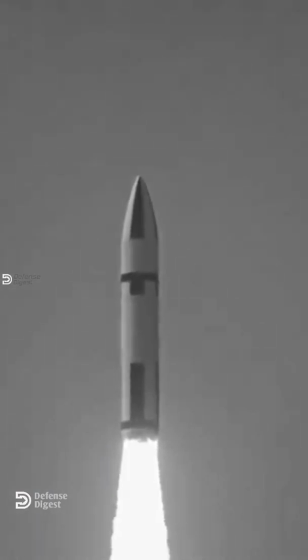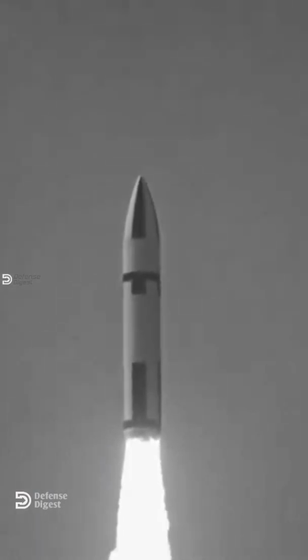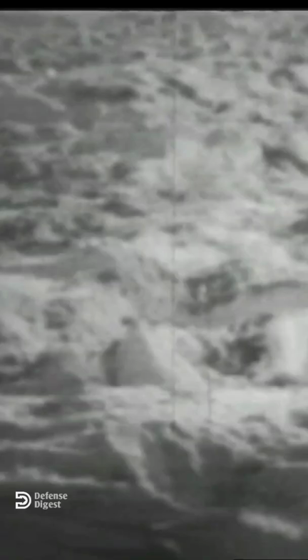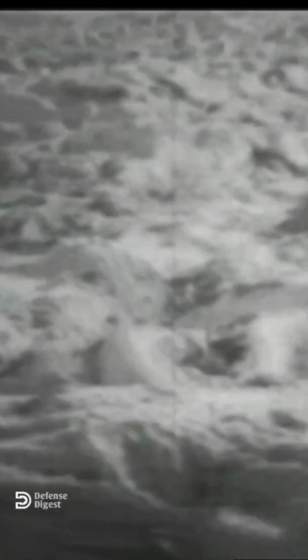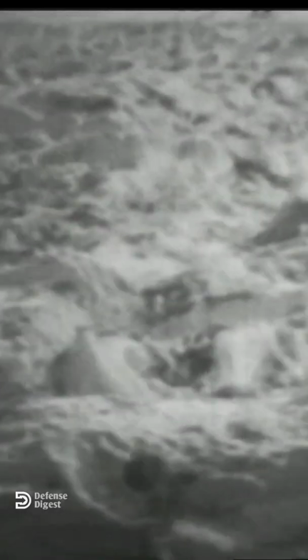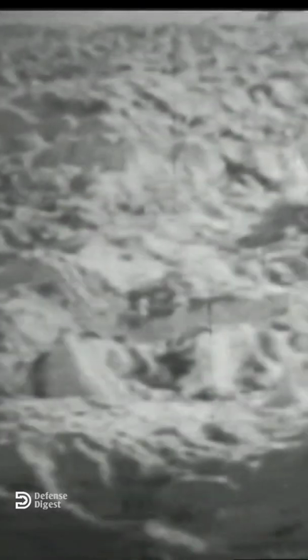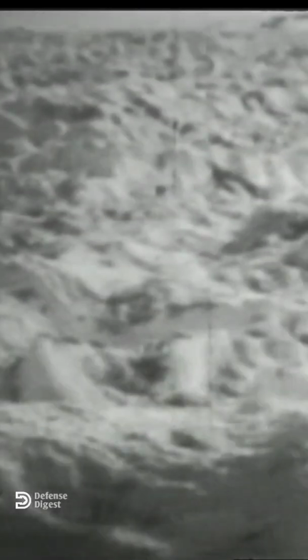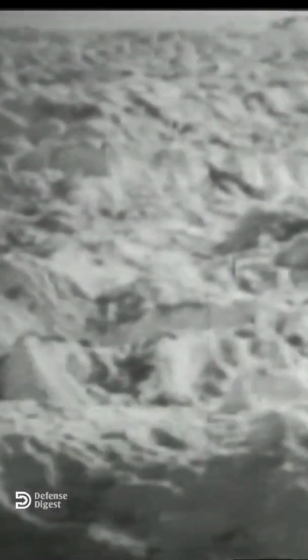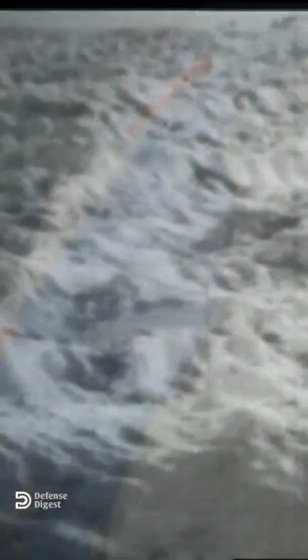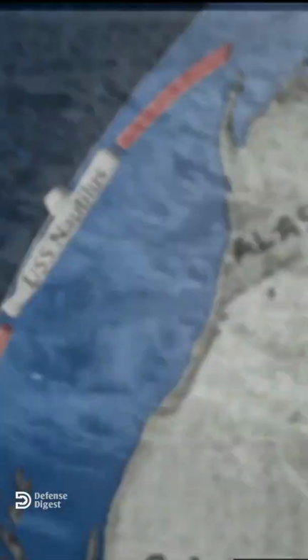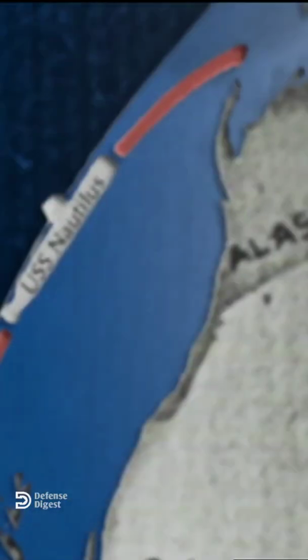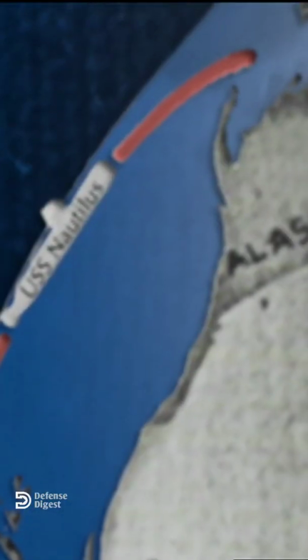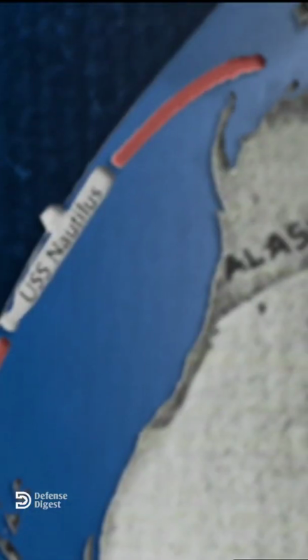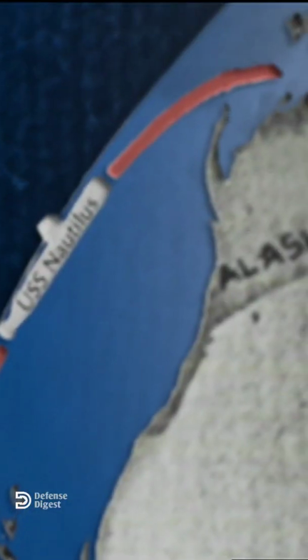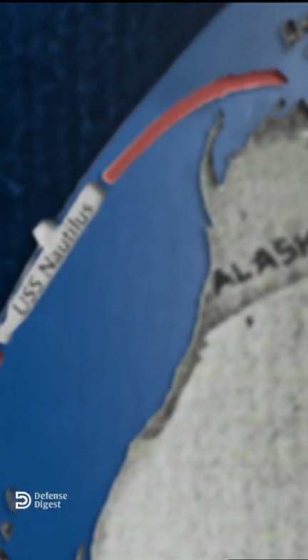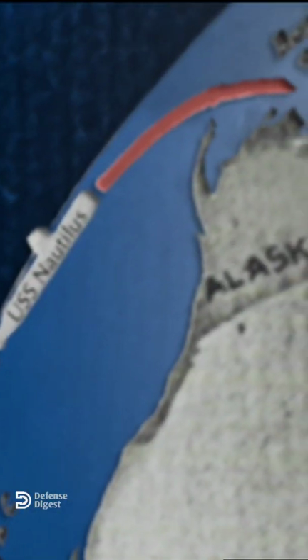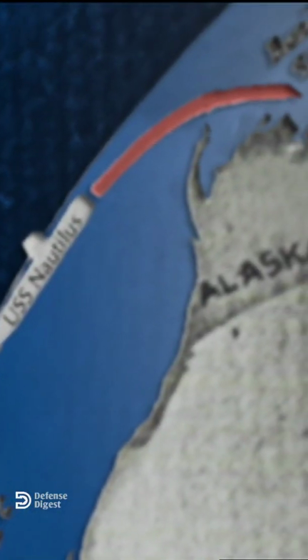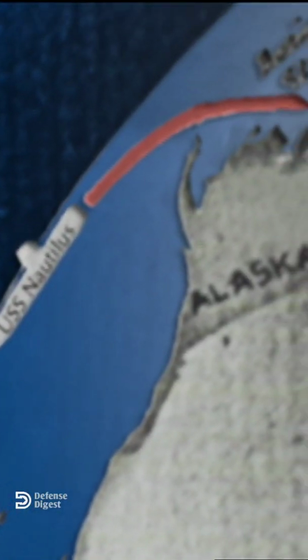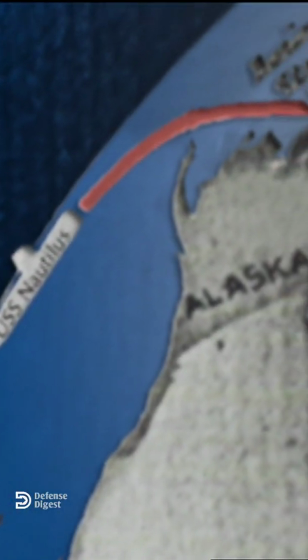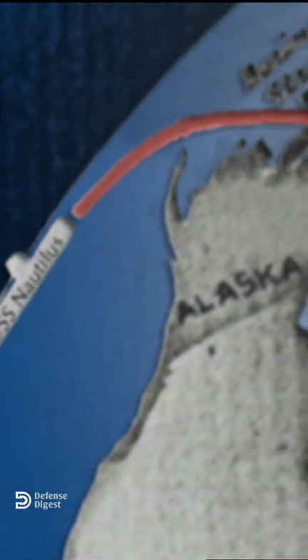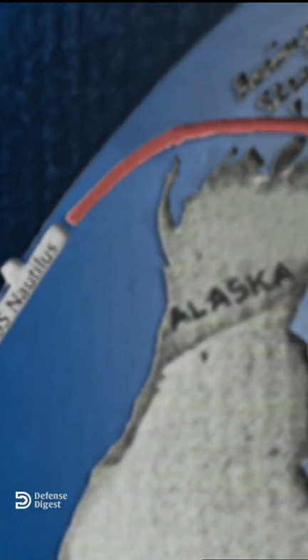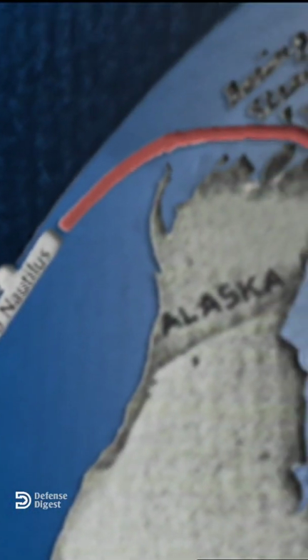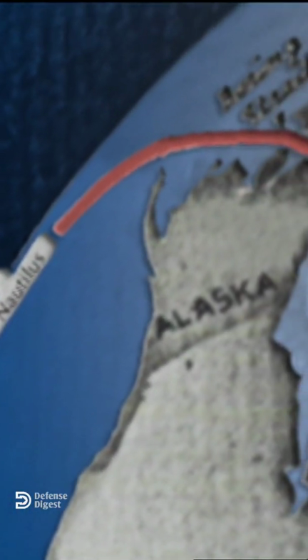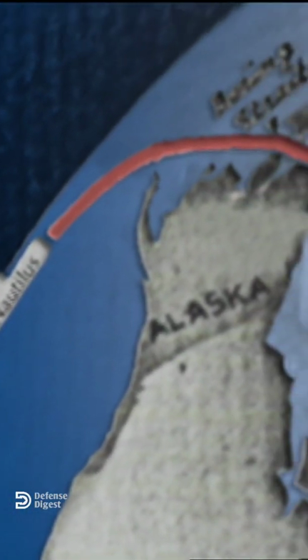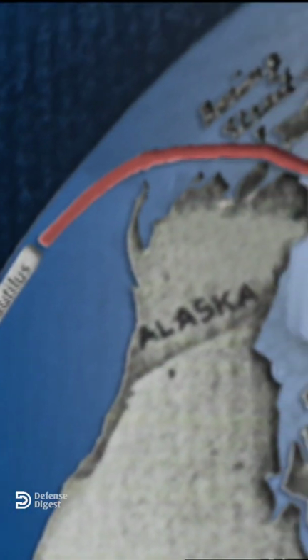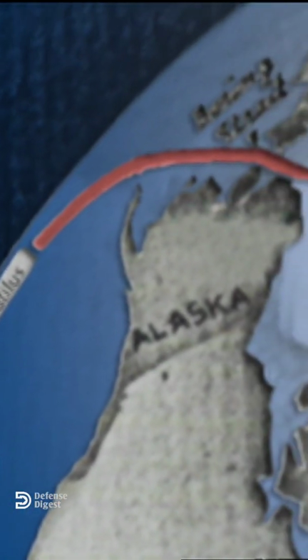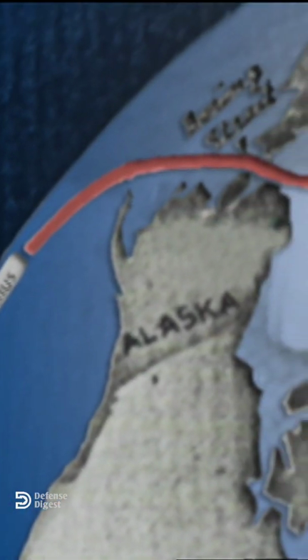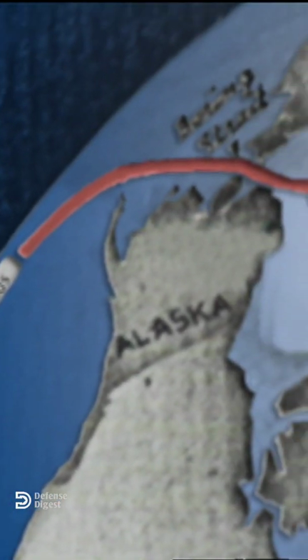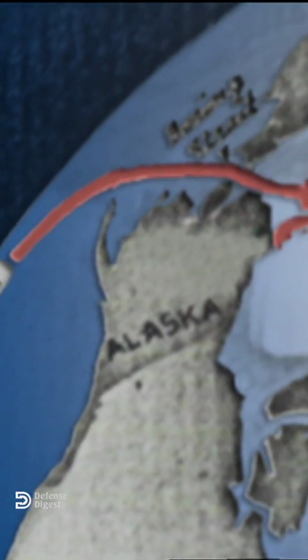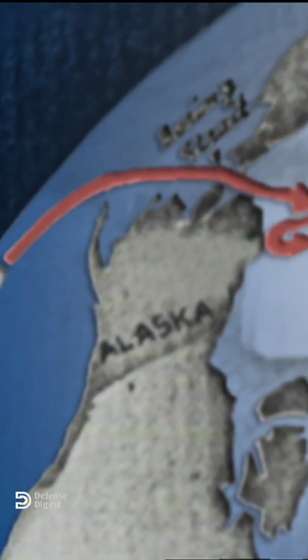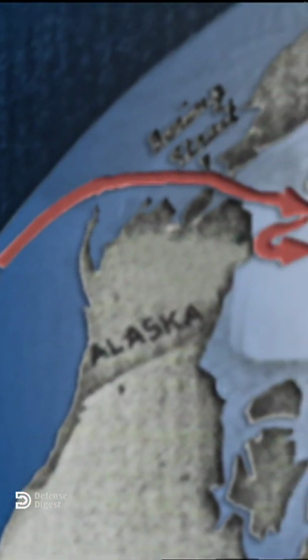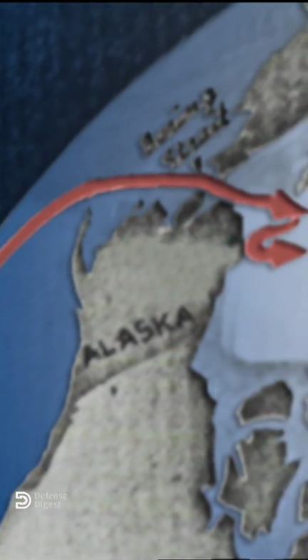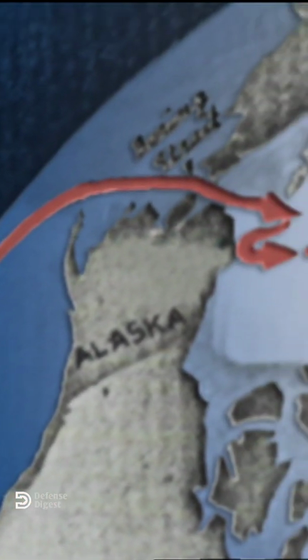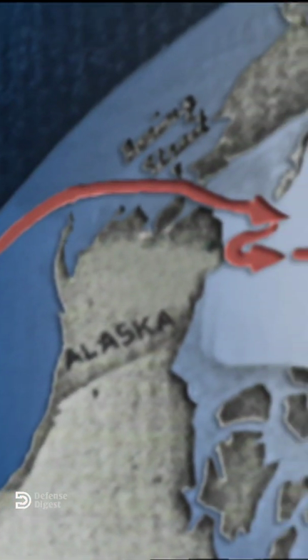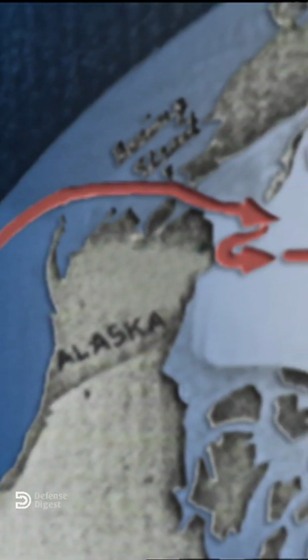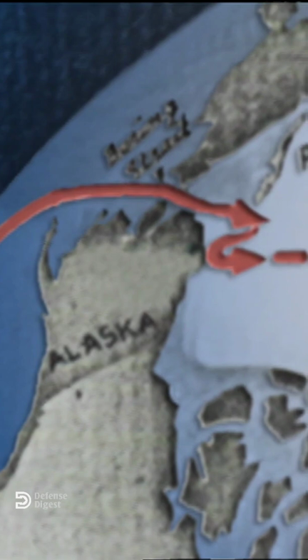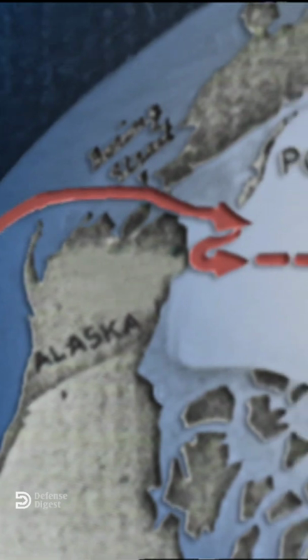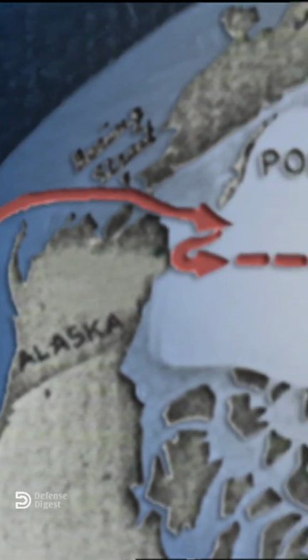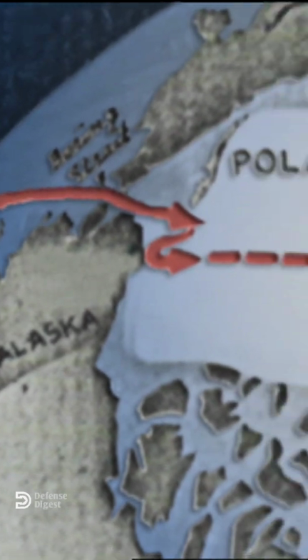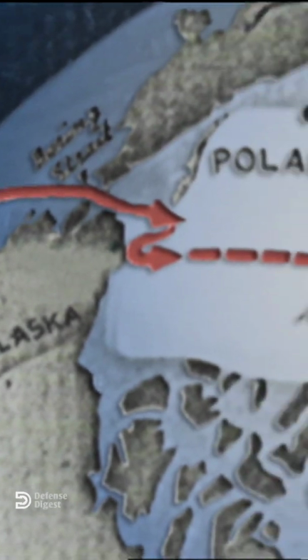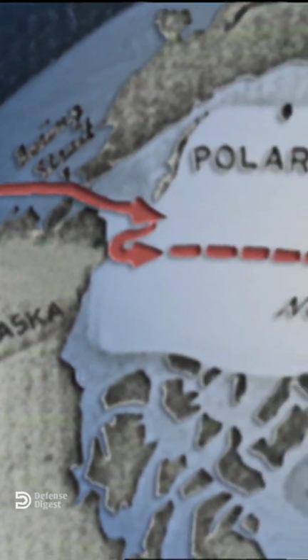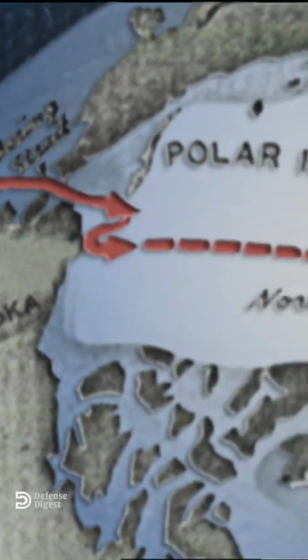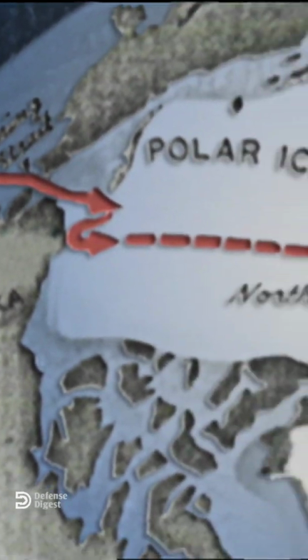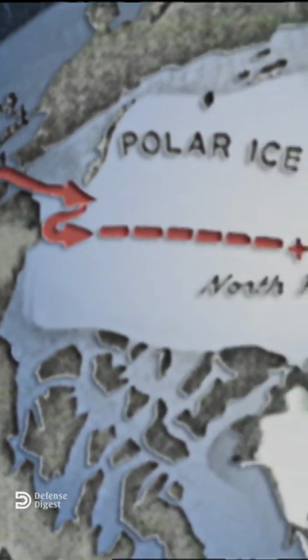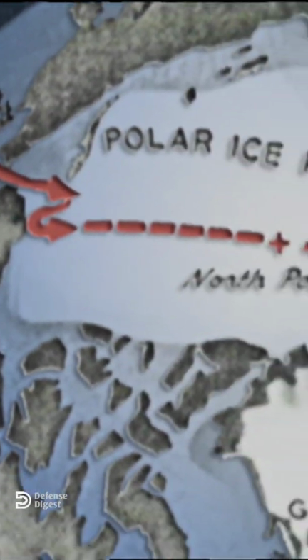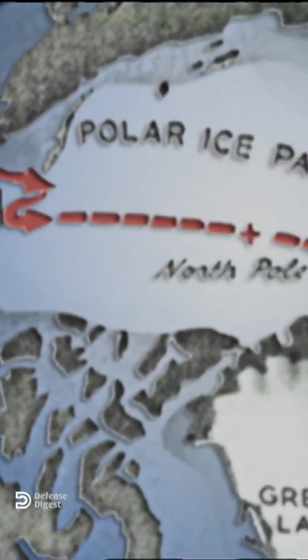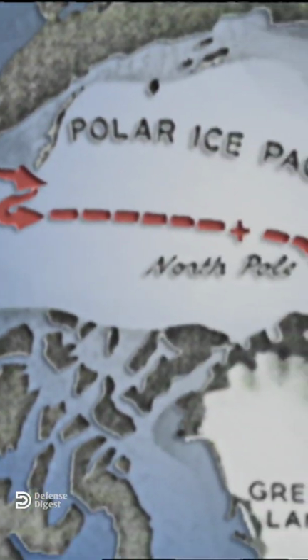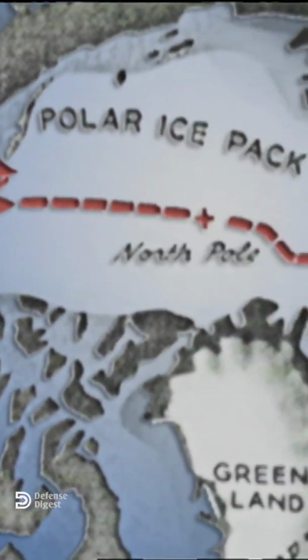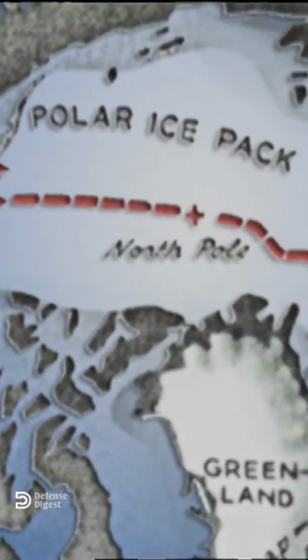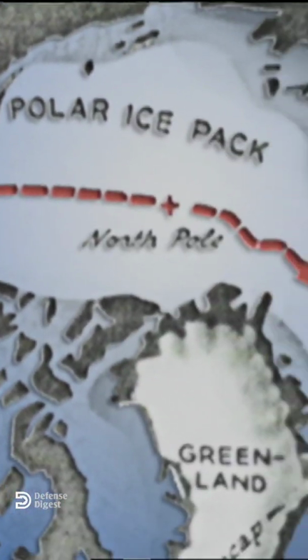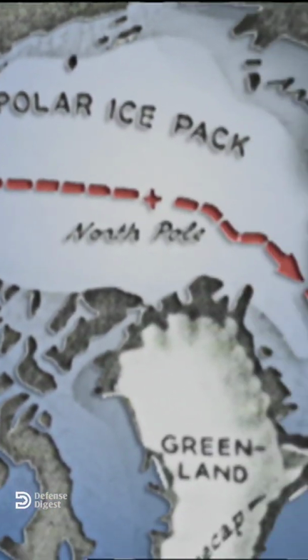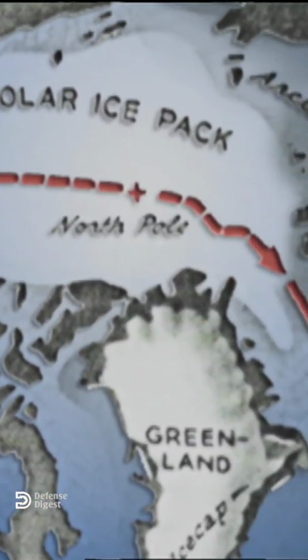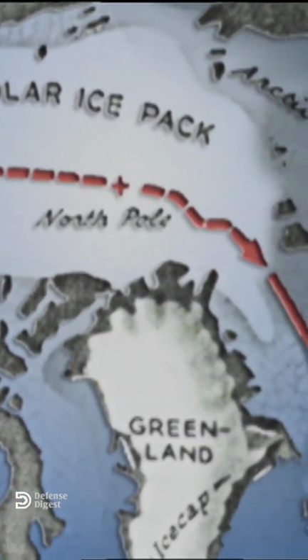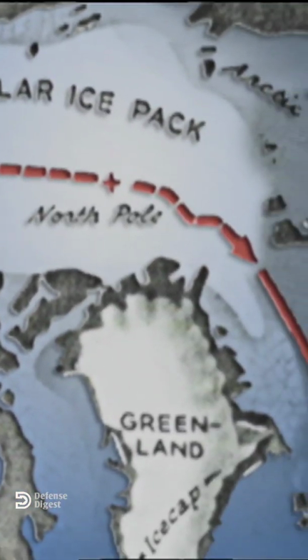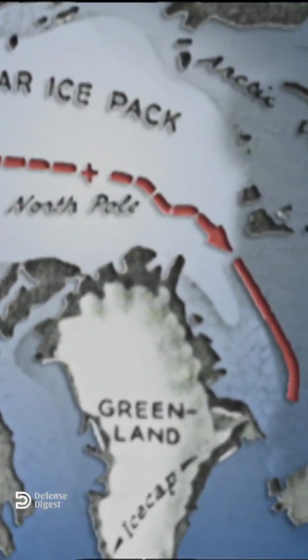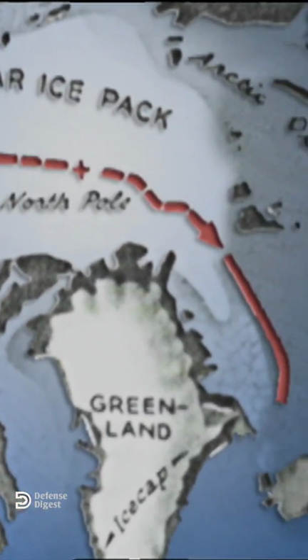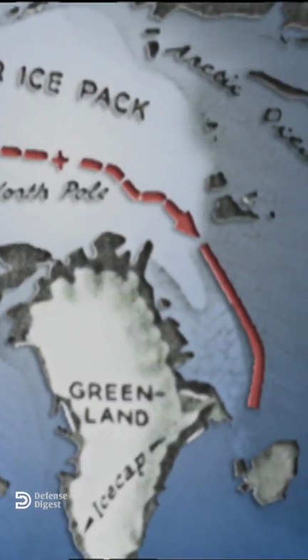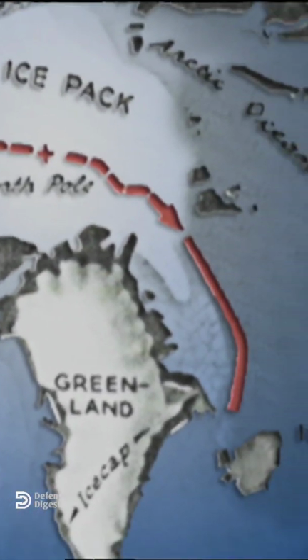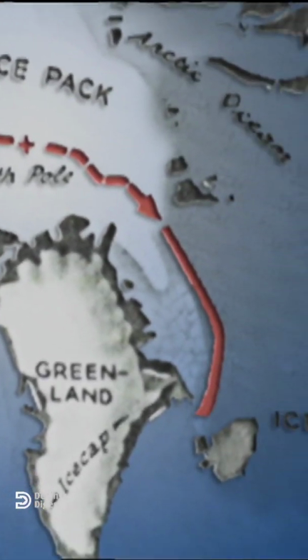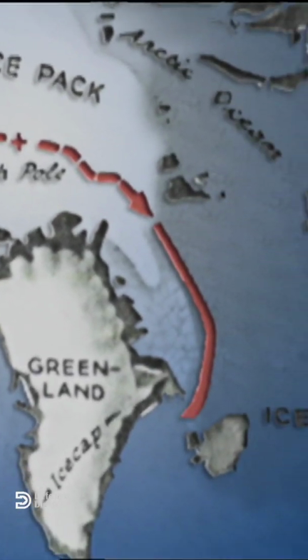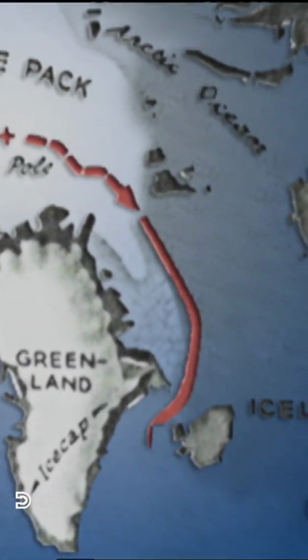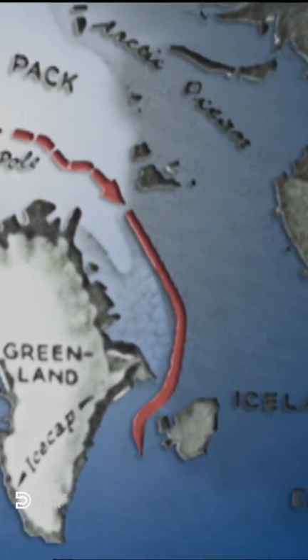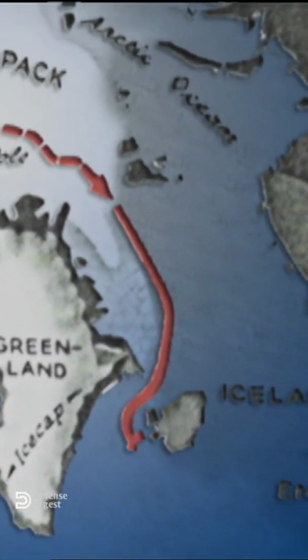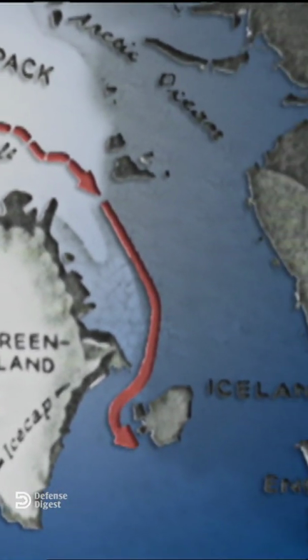On April 25, 1958, Nautilus was underway and began her history-making Polar Transit, Operation Sunshine.